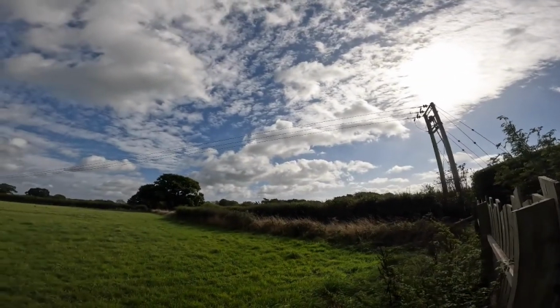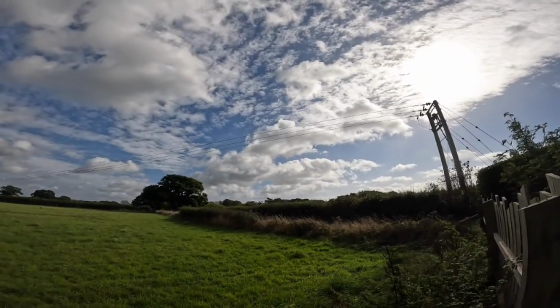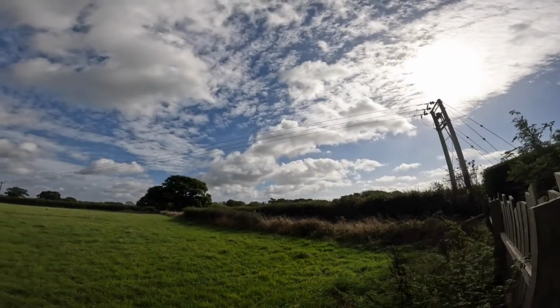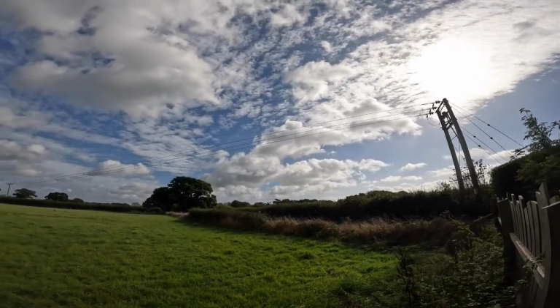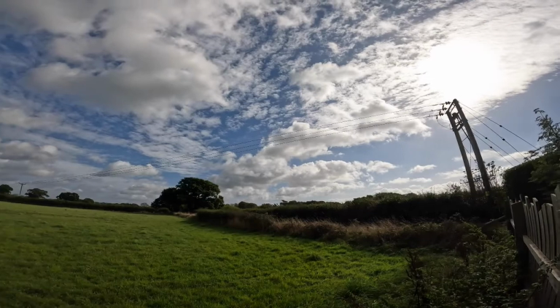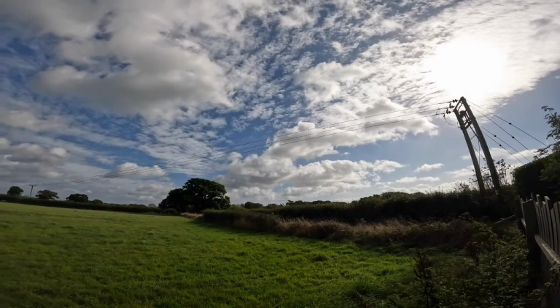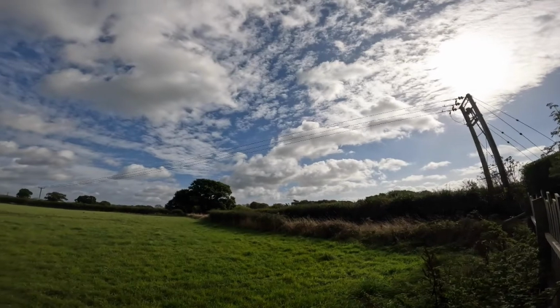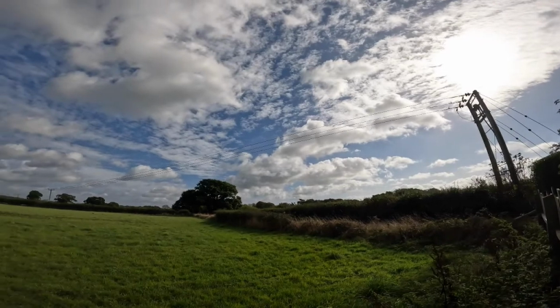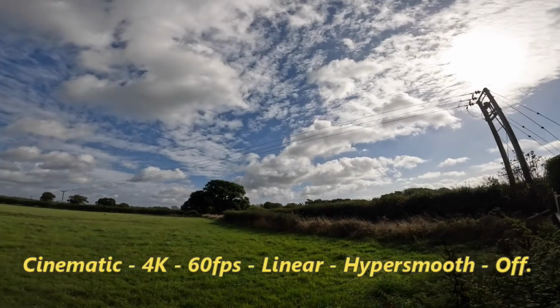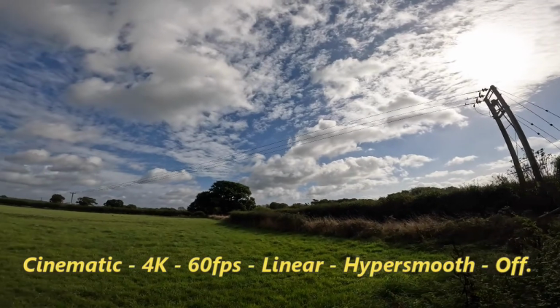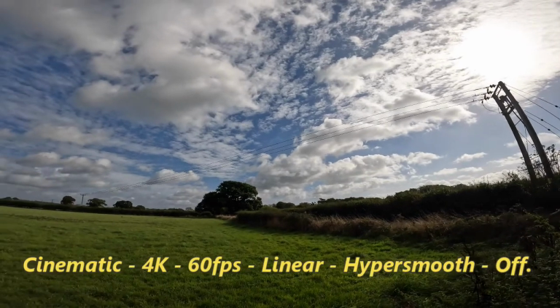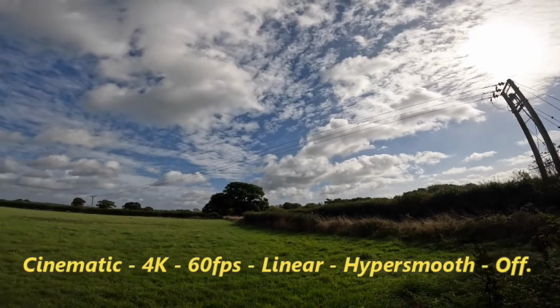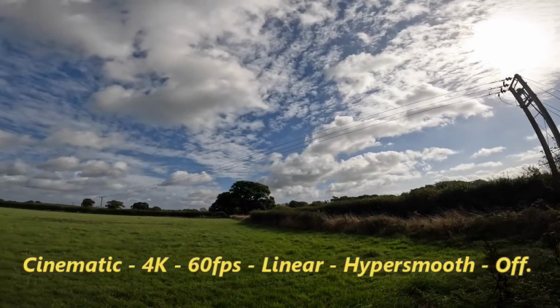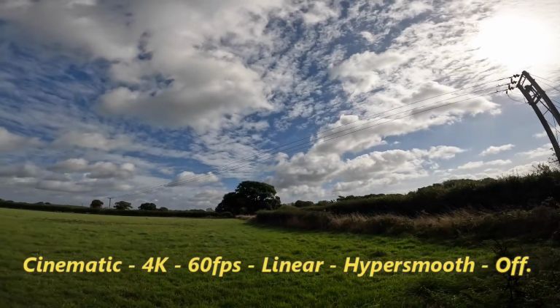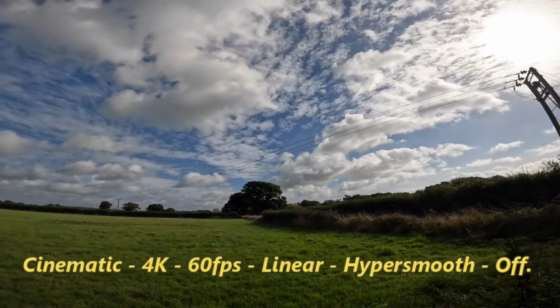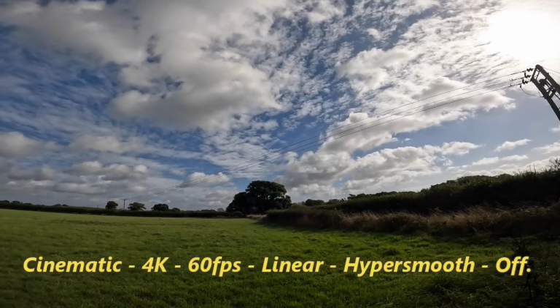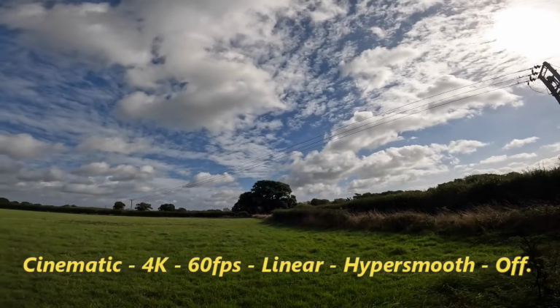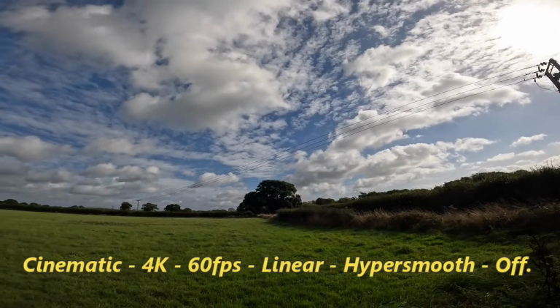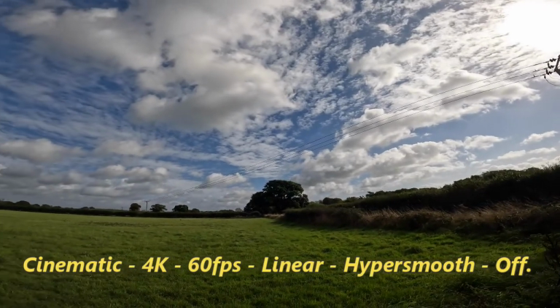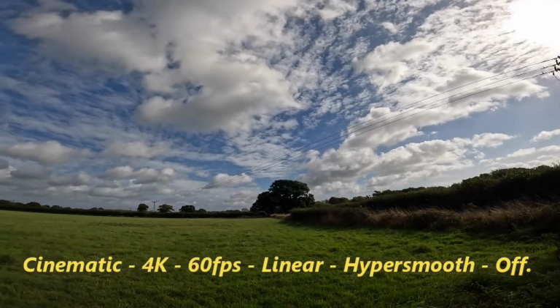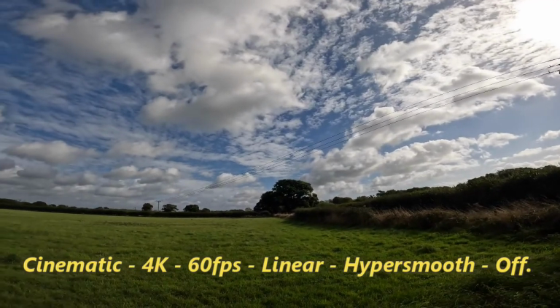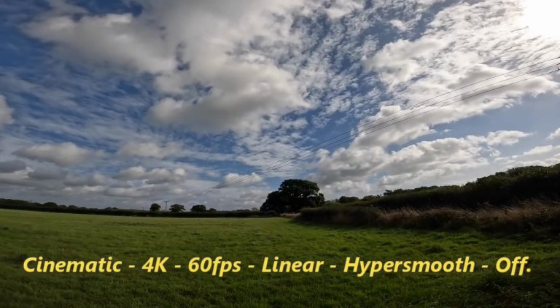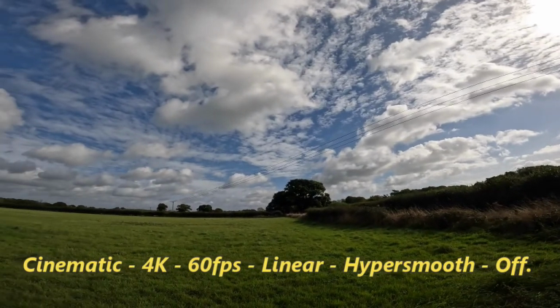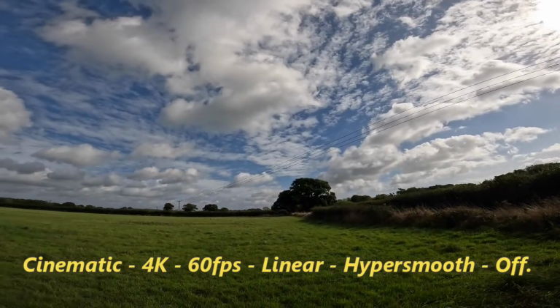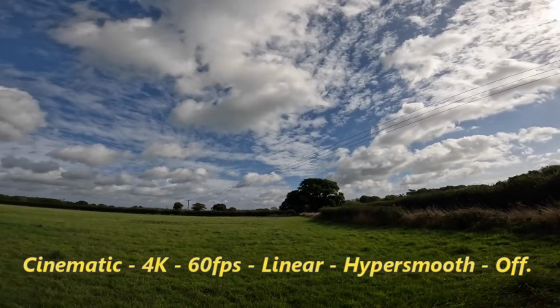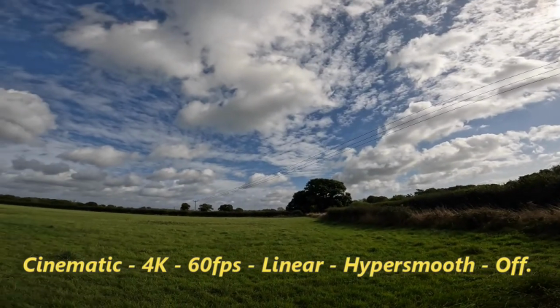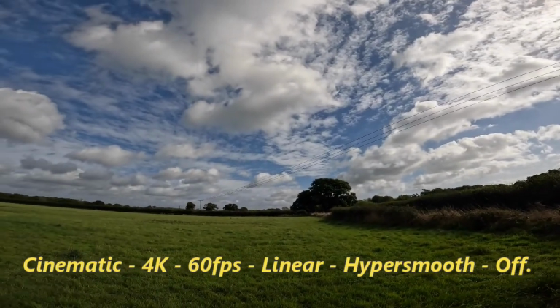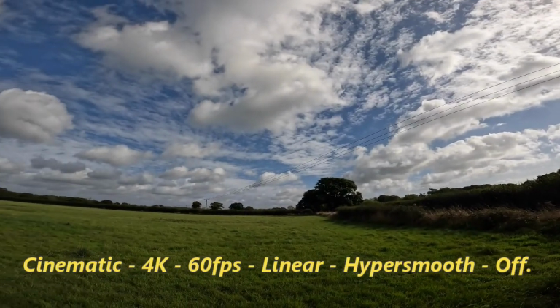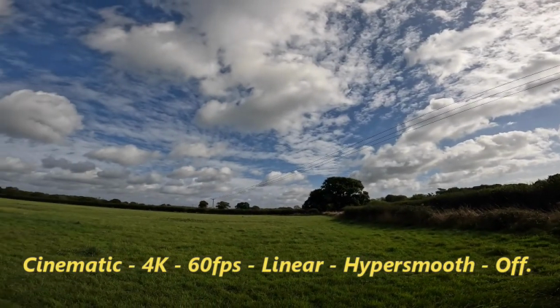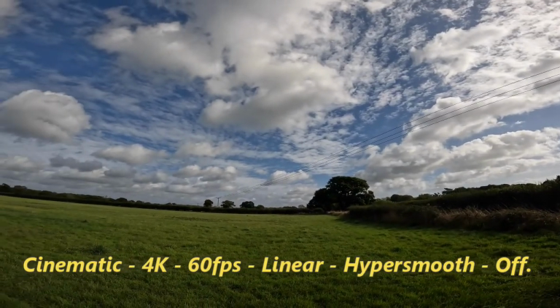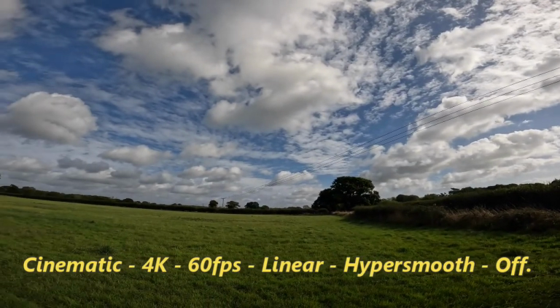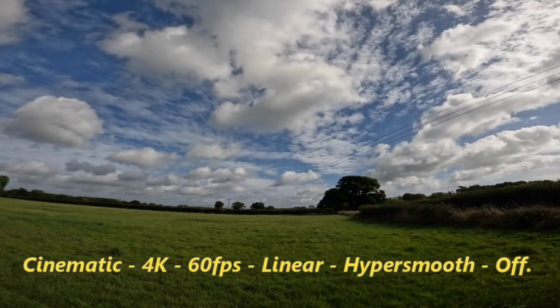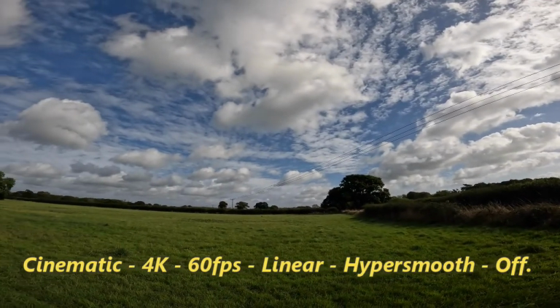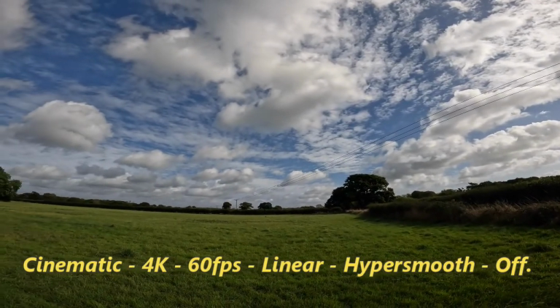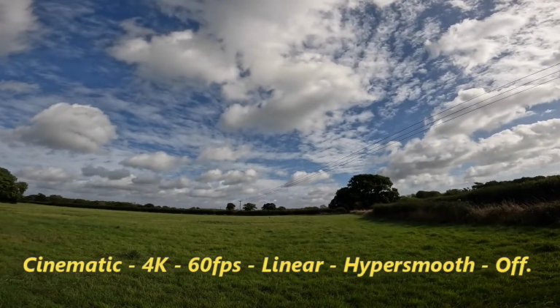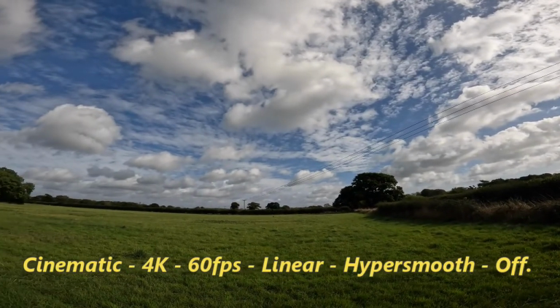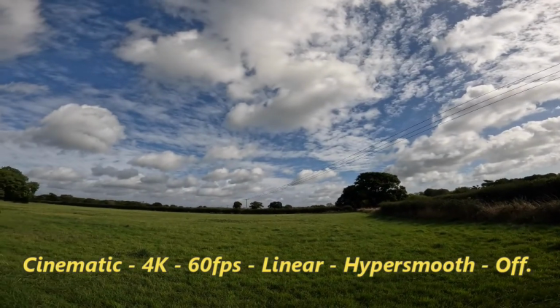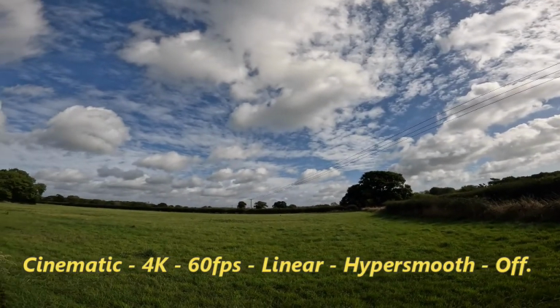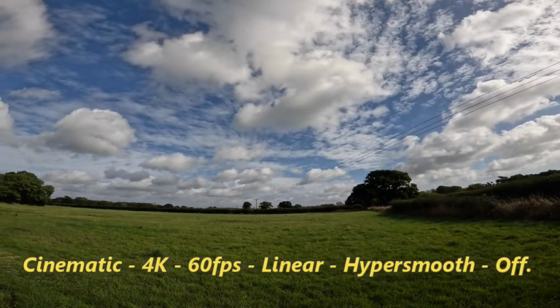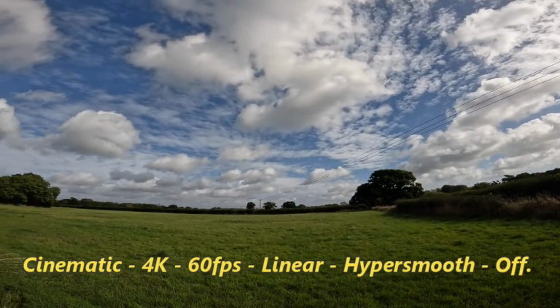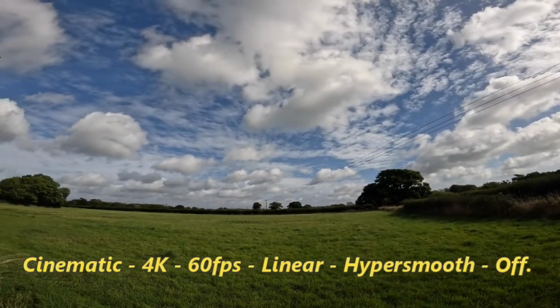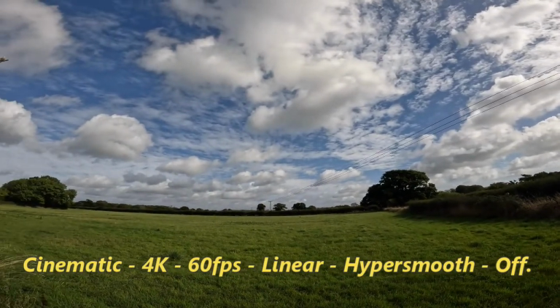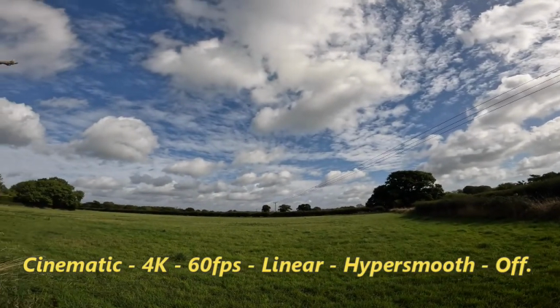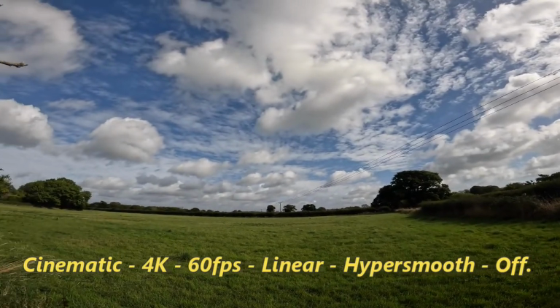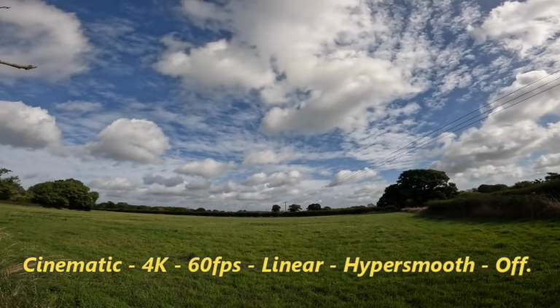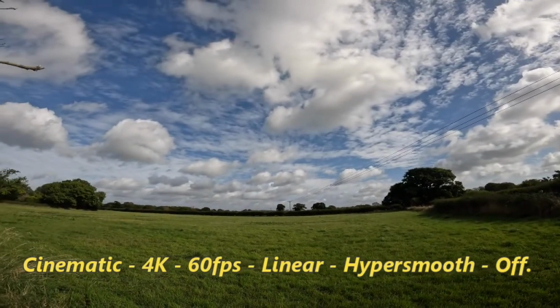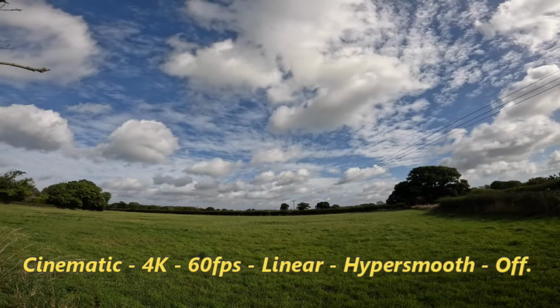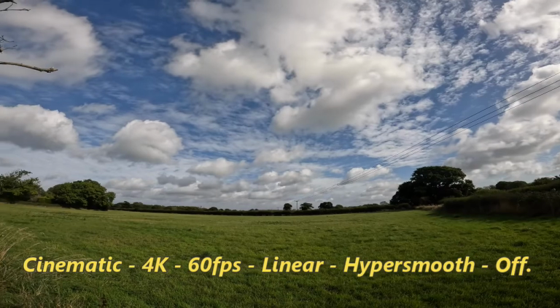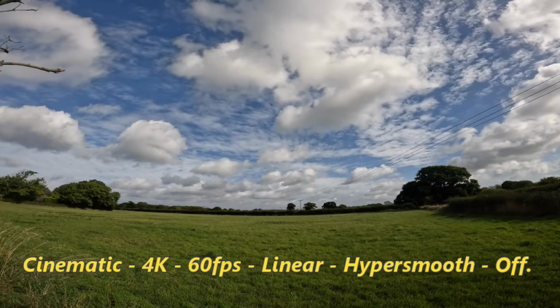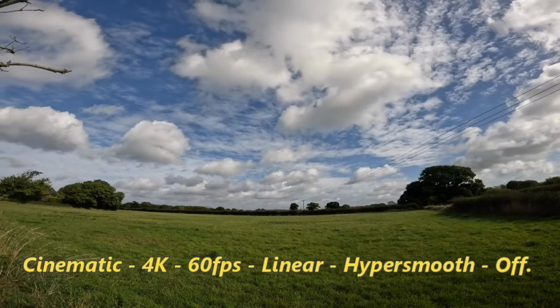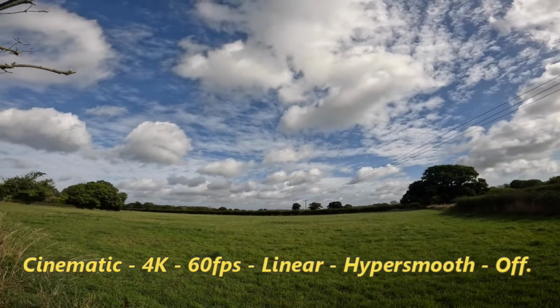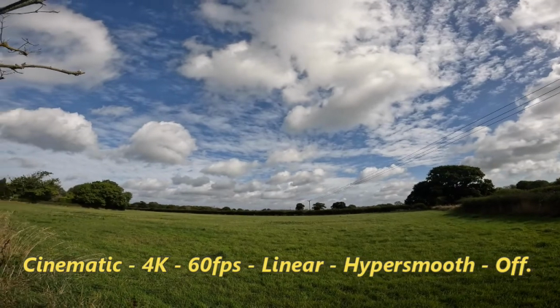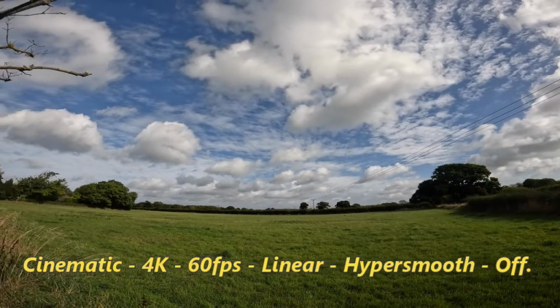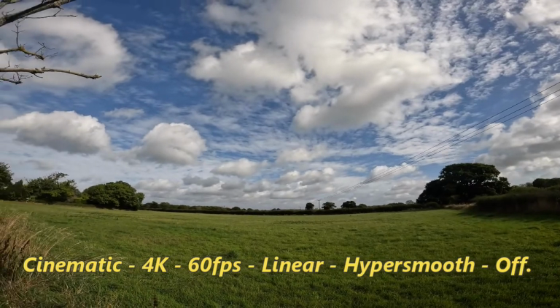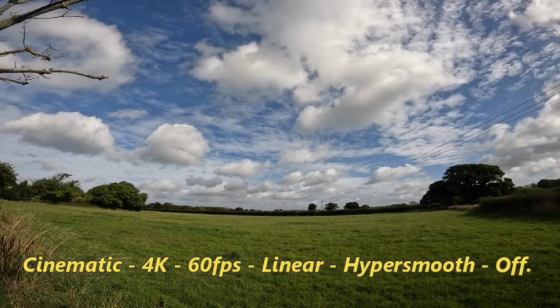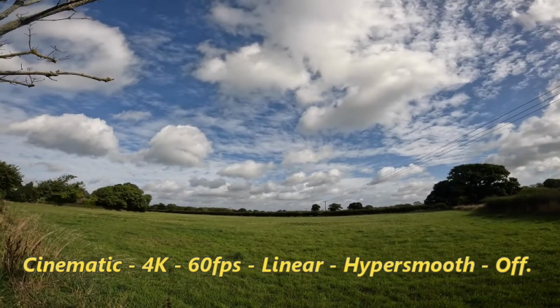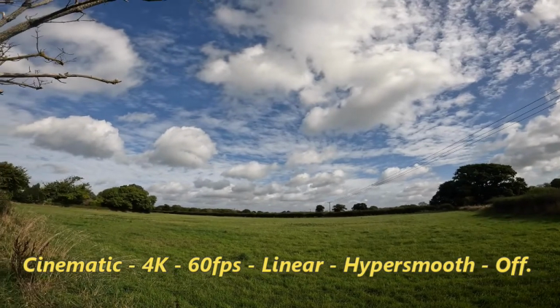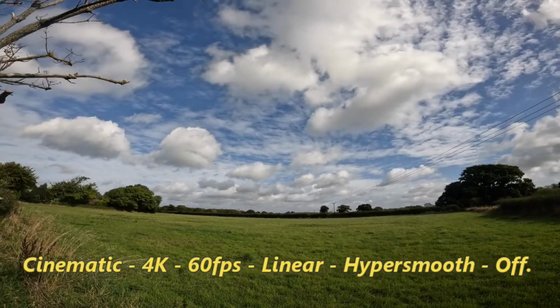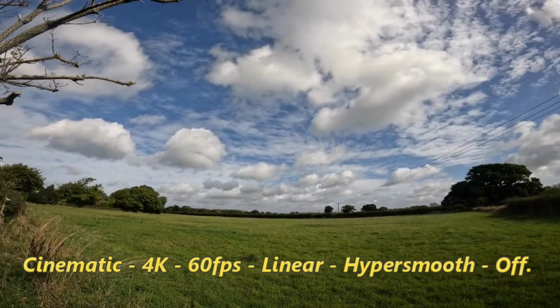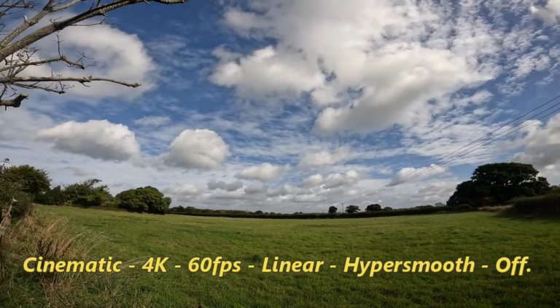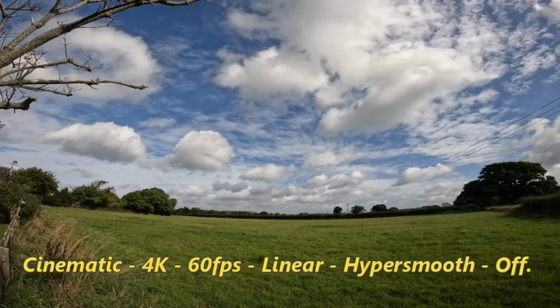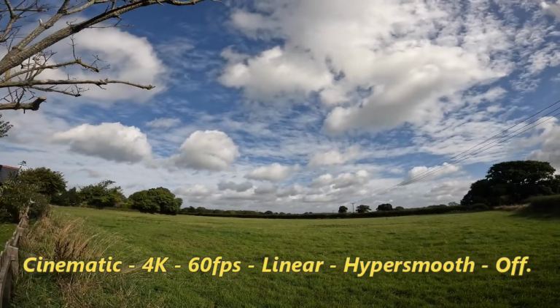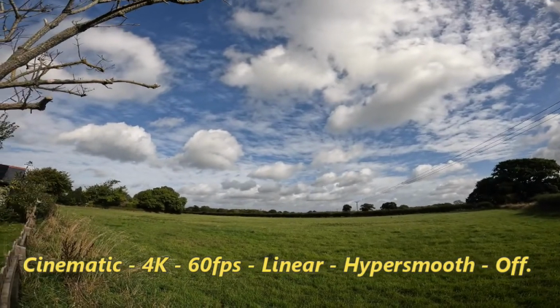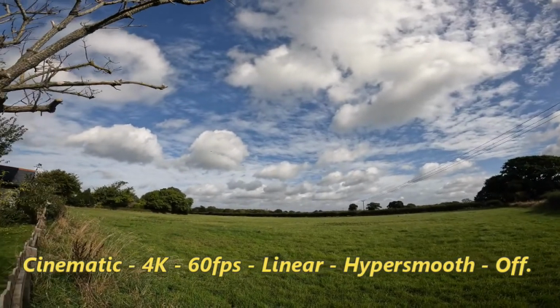Cinematic, 4K, 60 frames per second, linear, with HyperSmooth turned off.